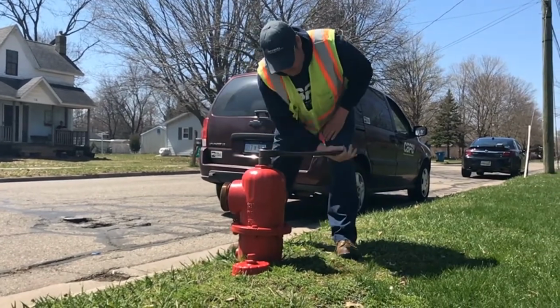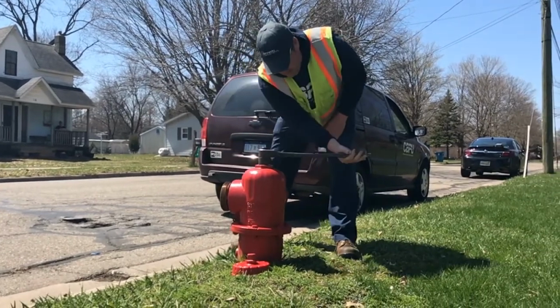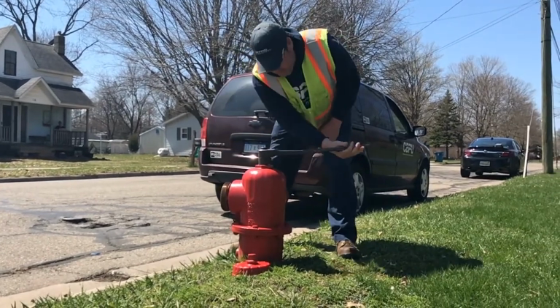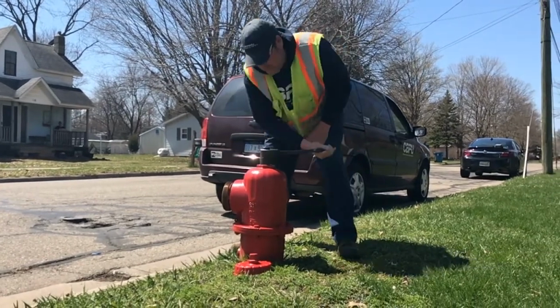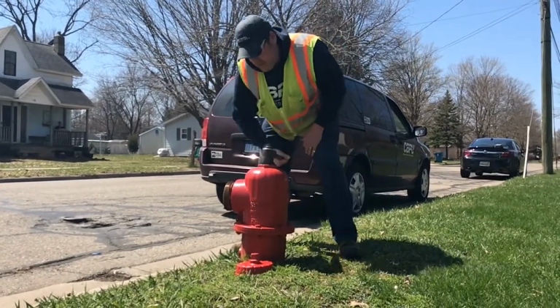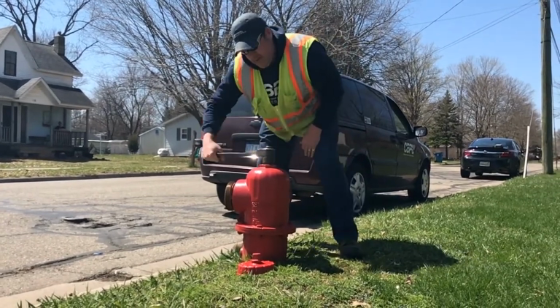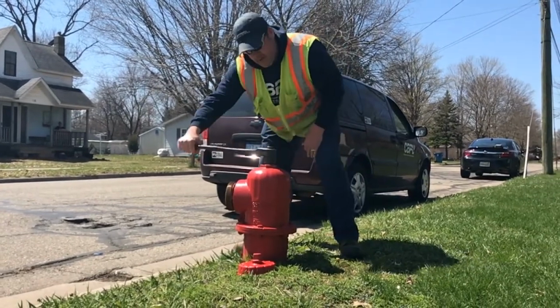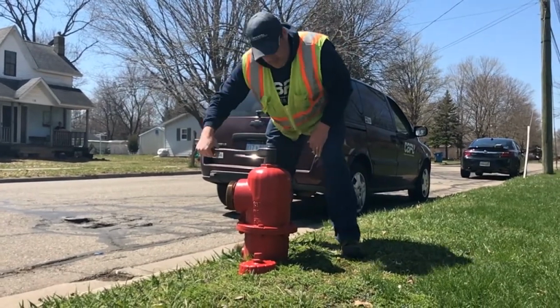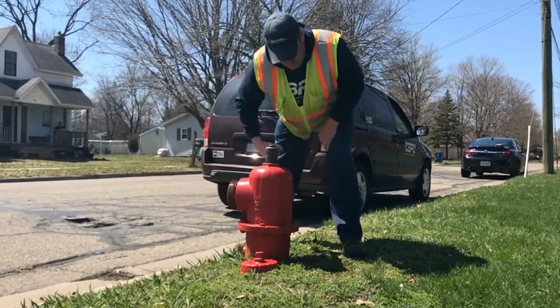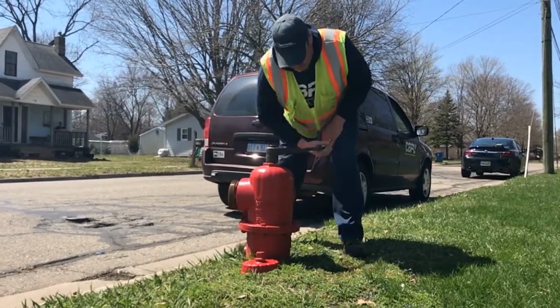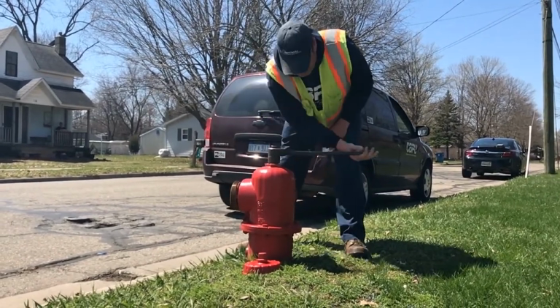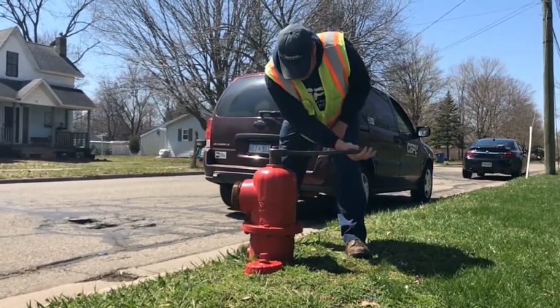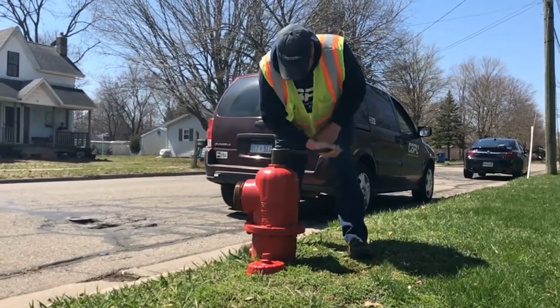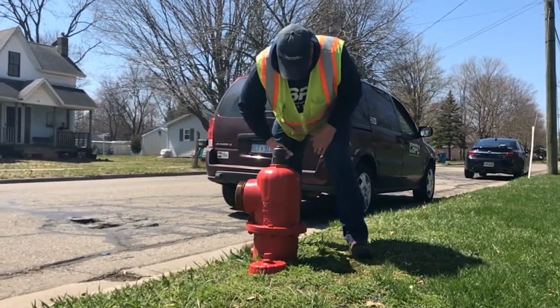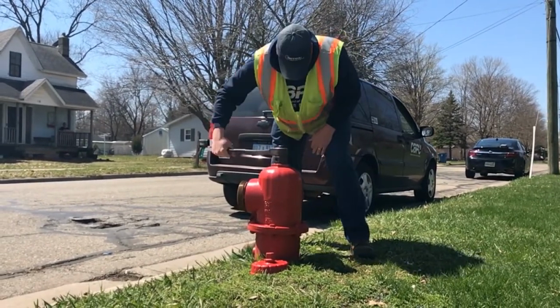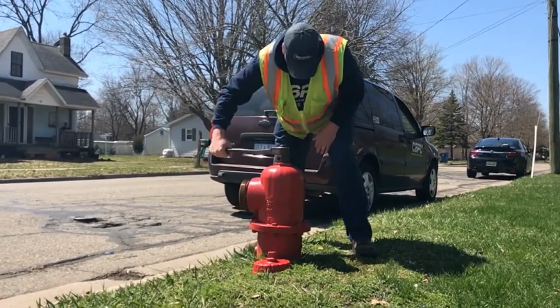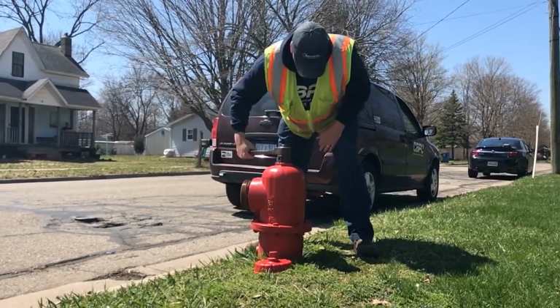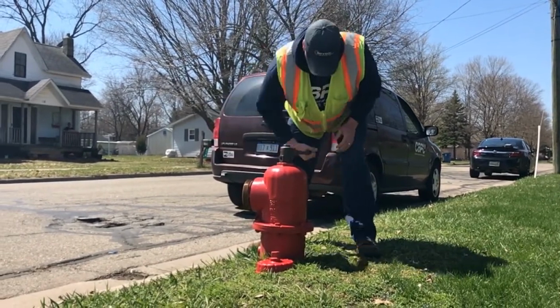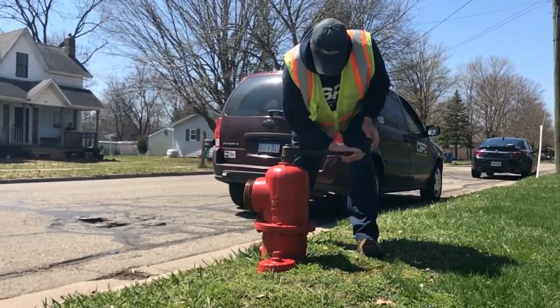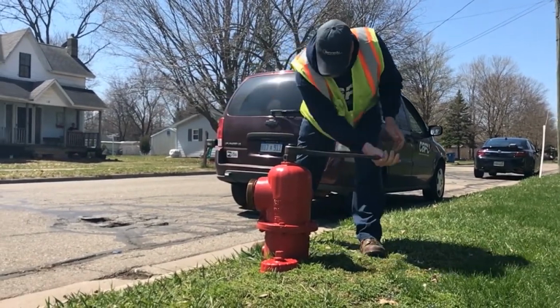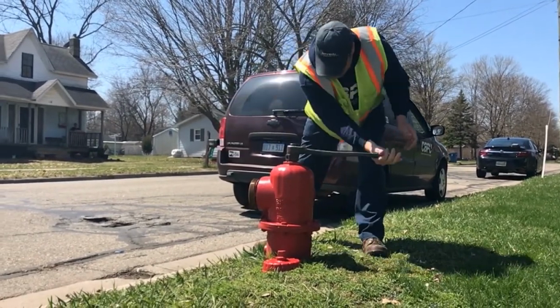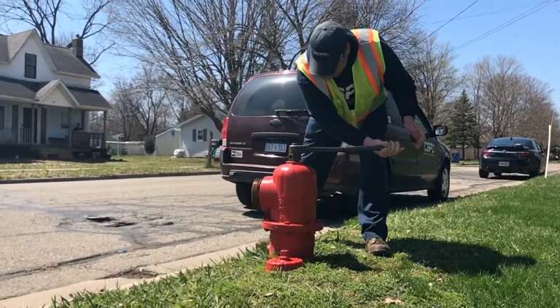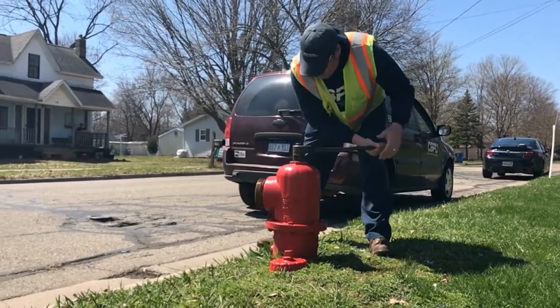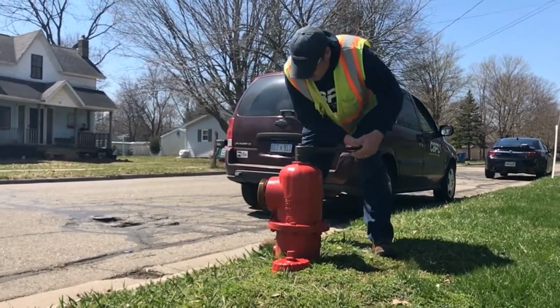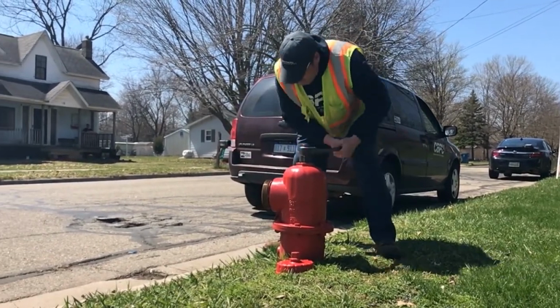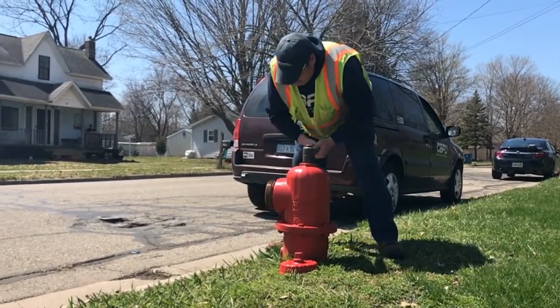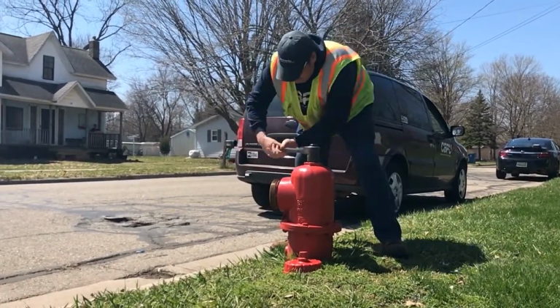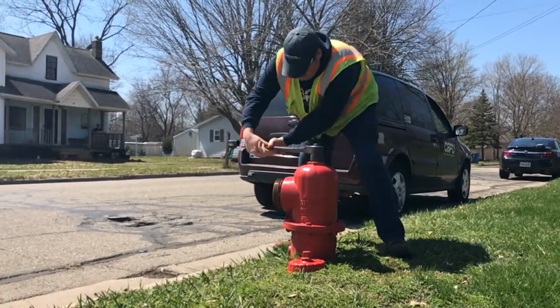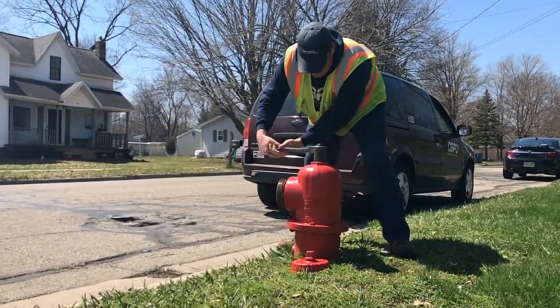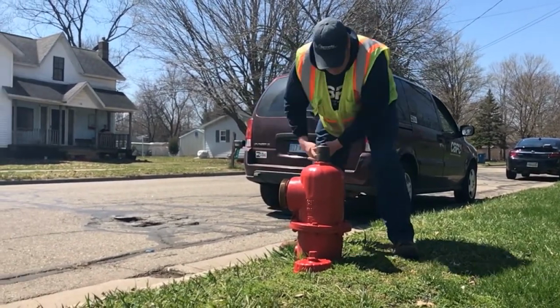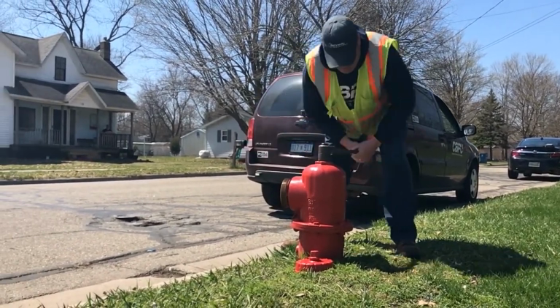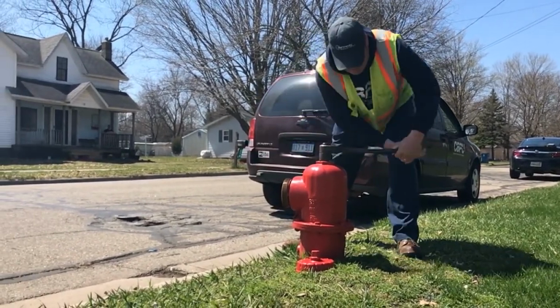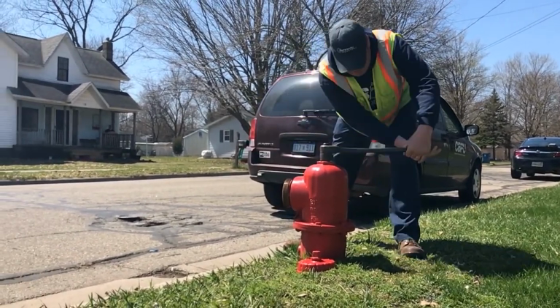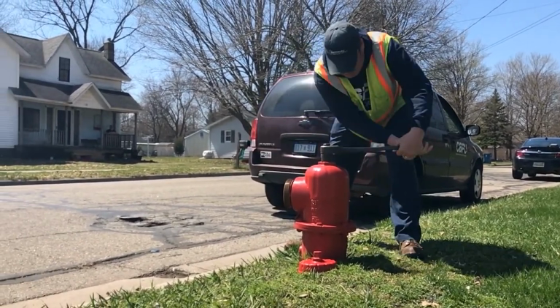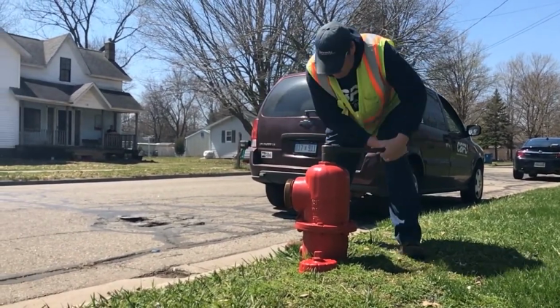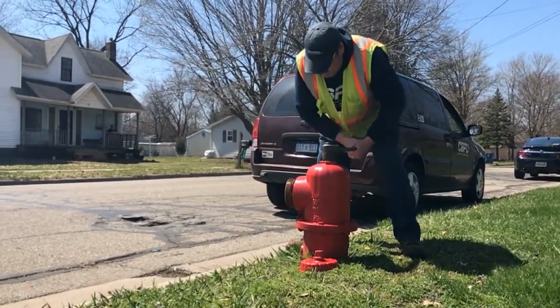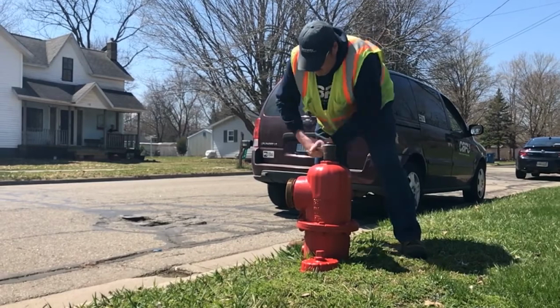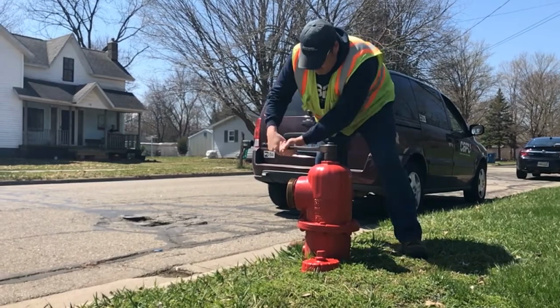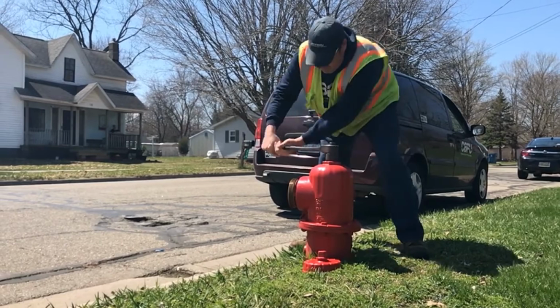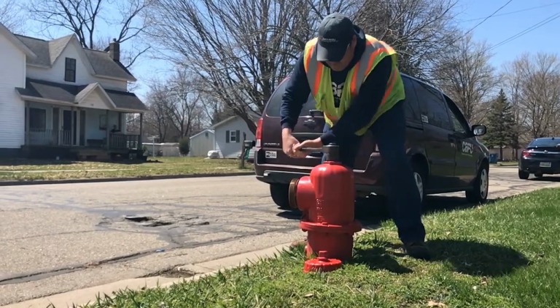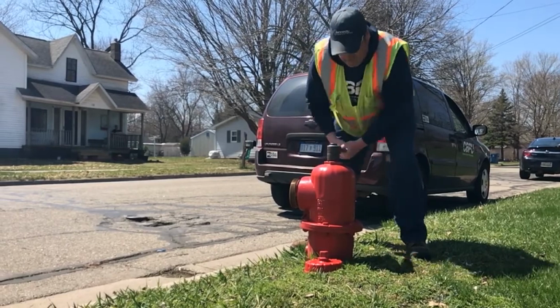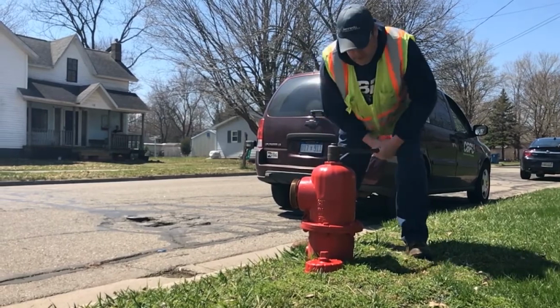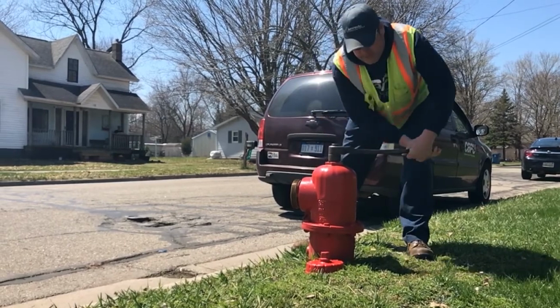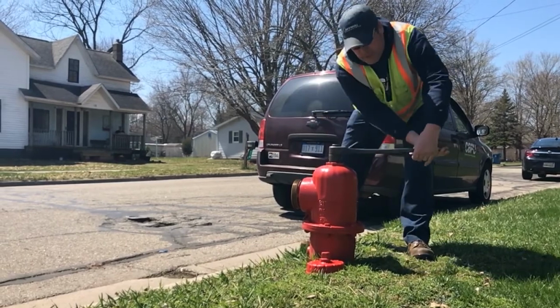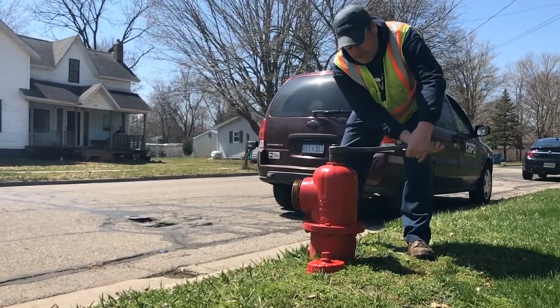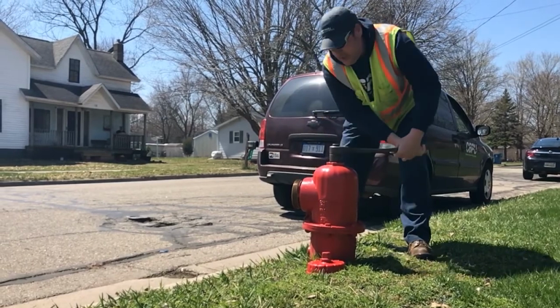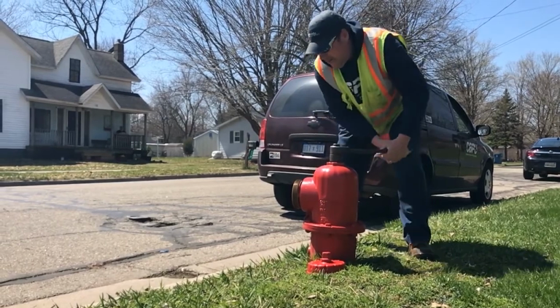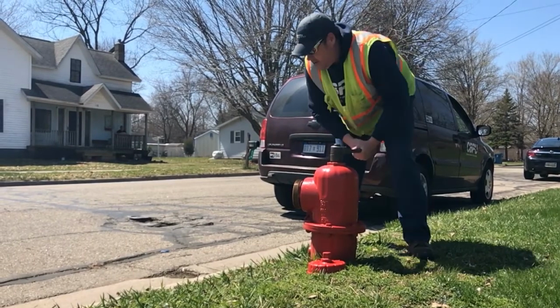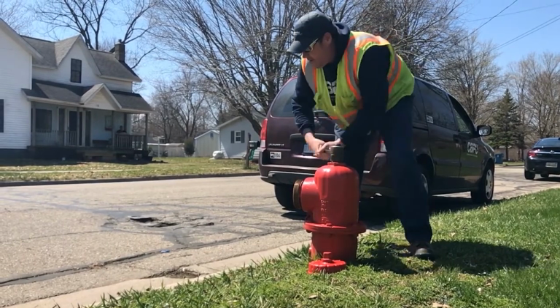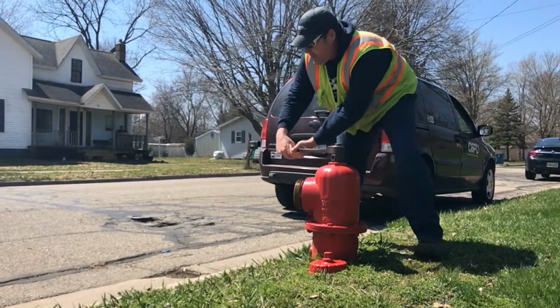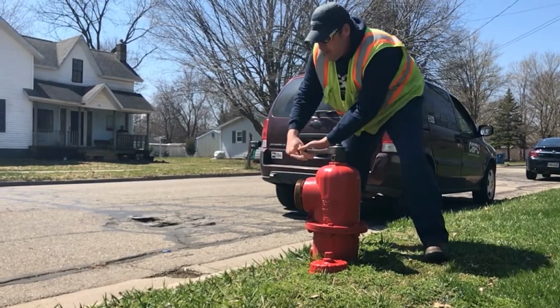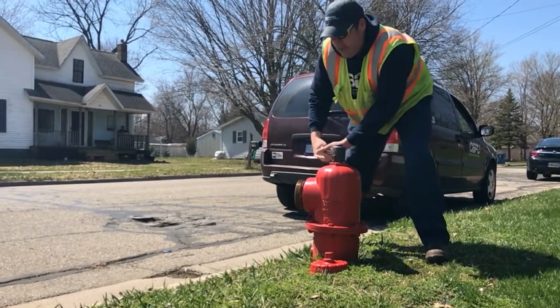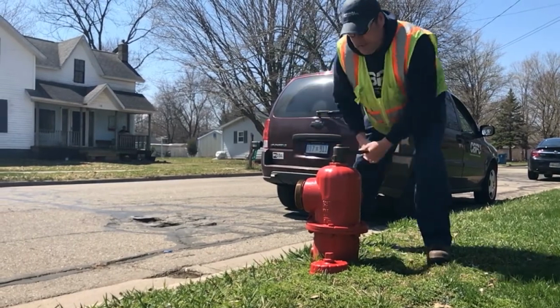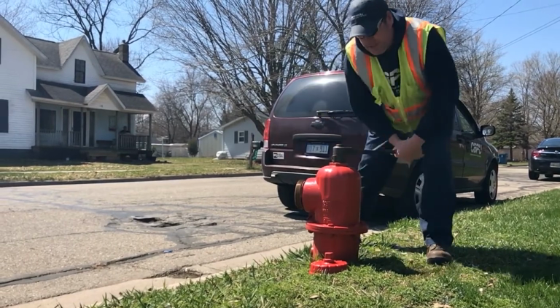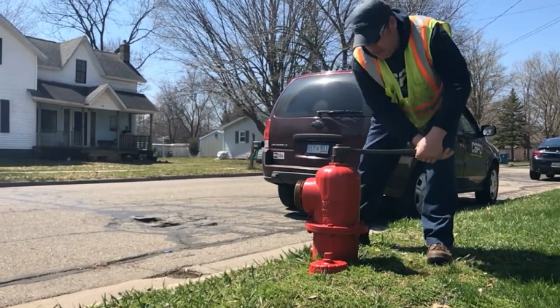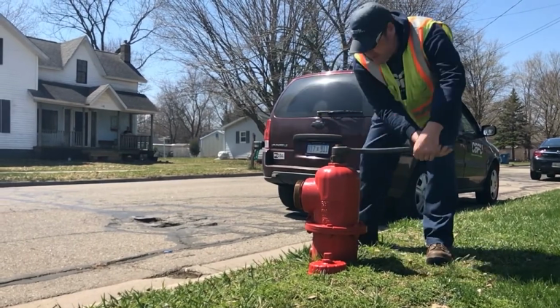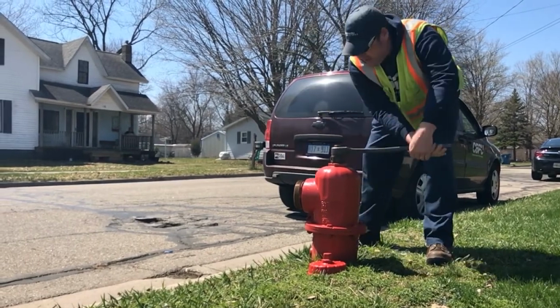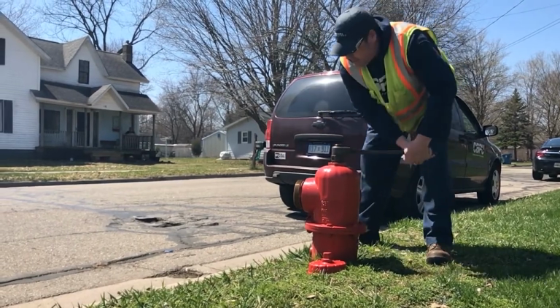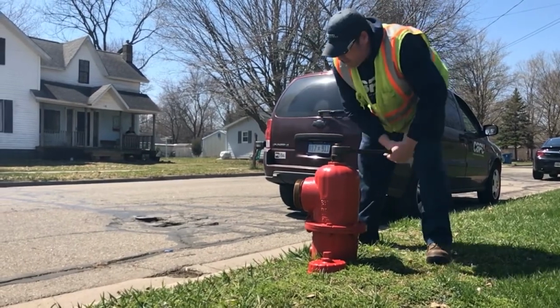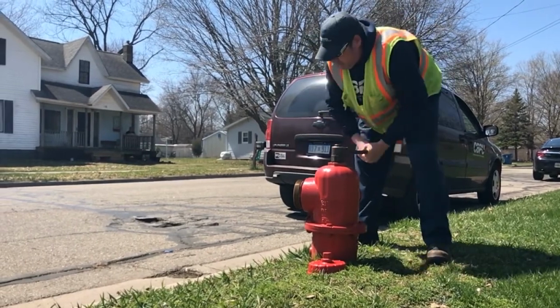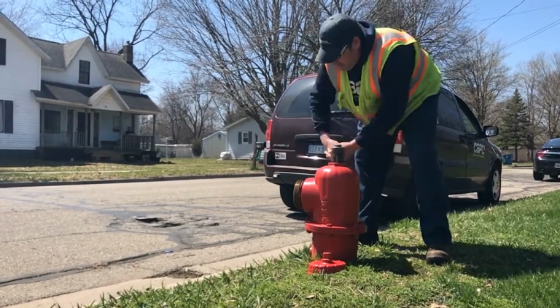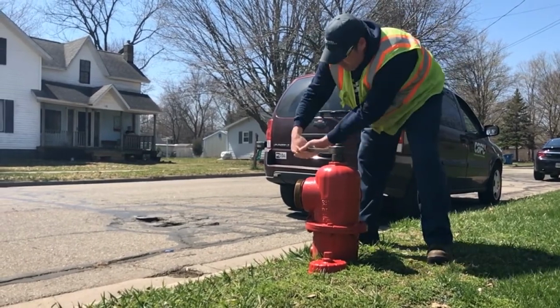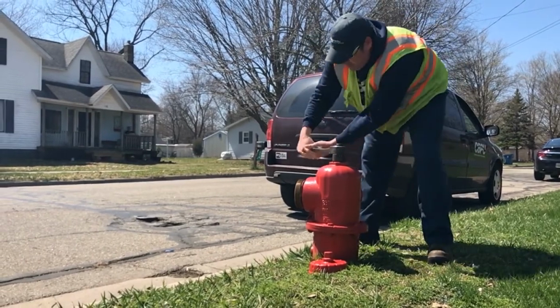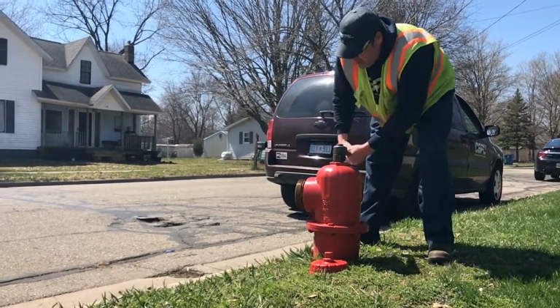Open this hydrant up here. We're going to flush it out, and when it starts it's going to be real dirty.